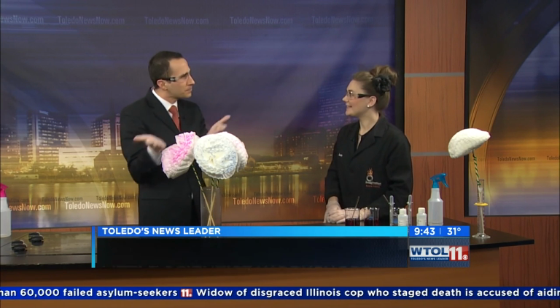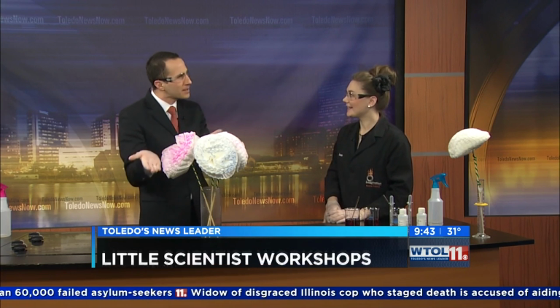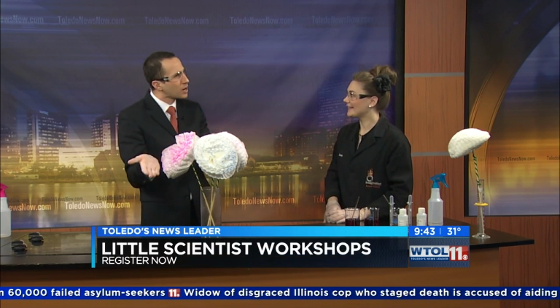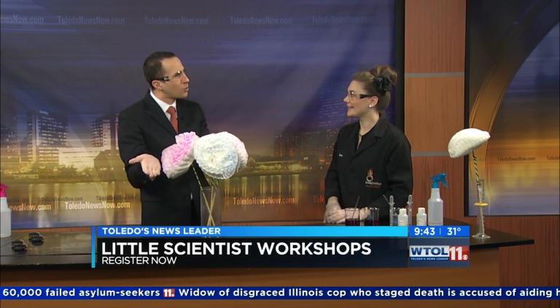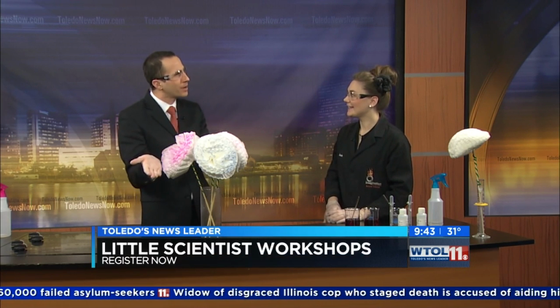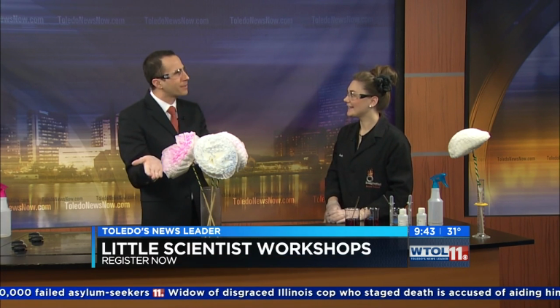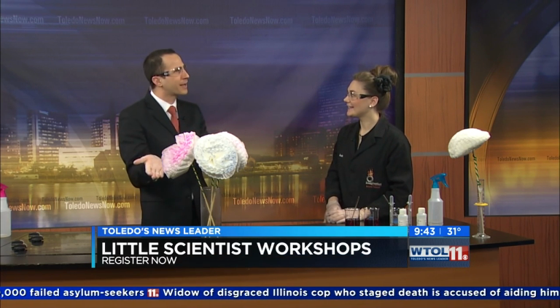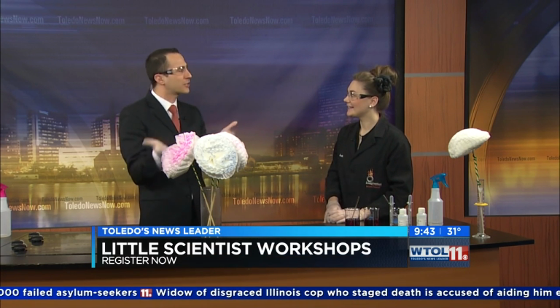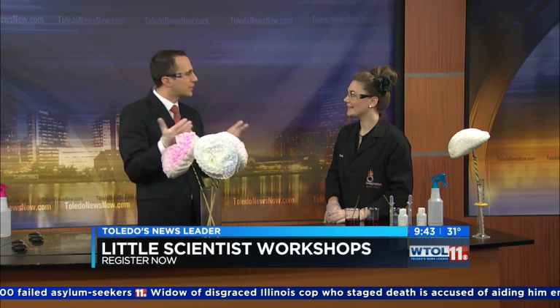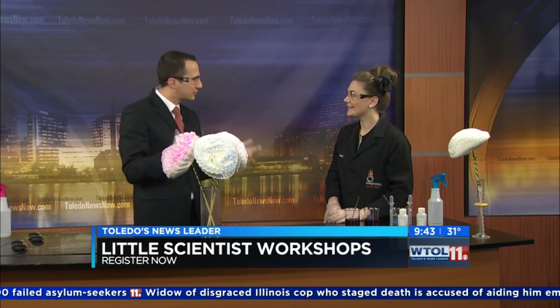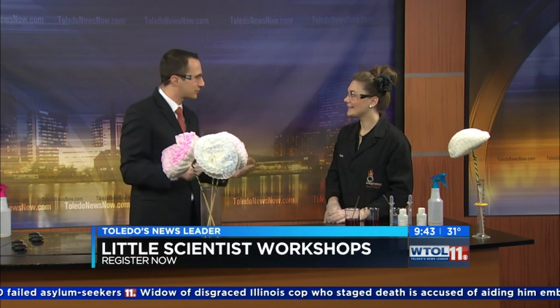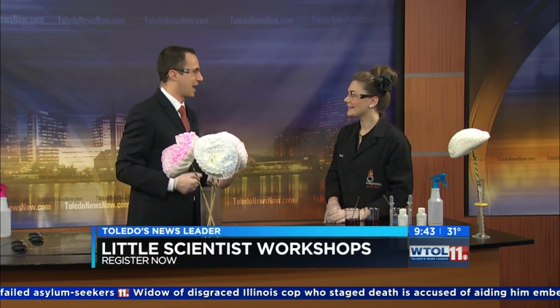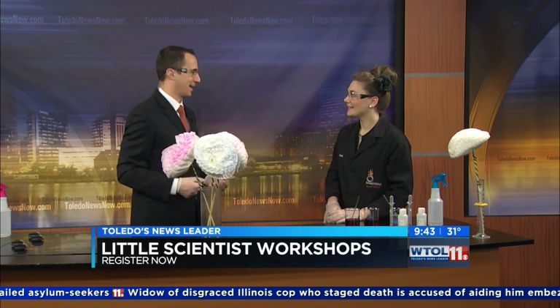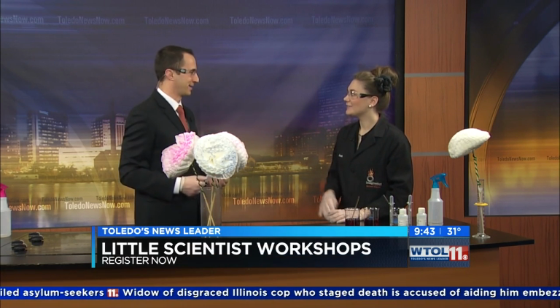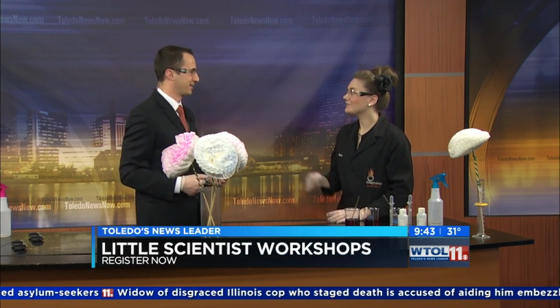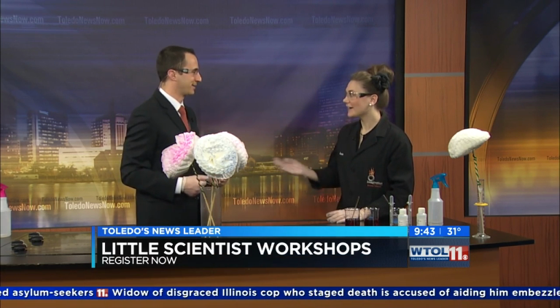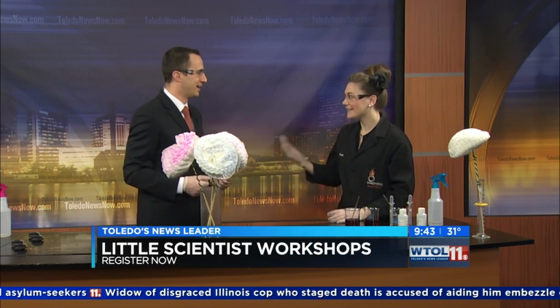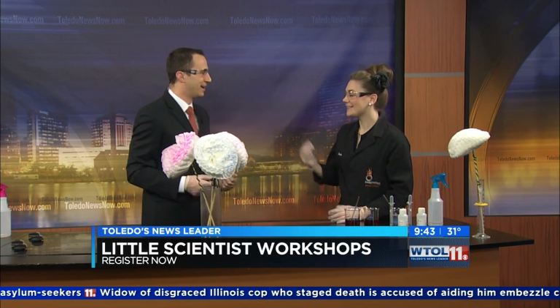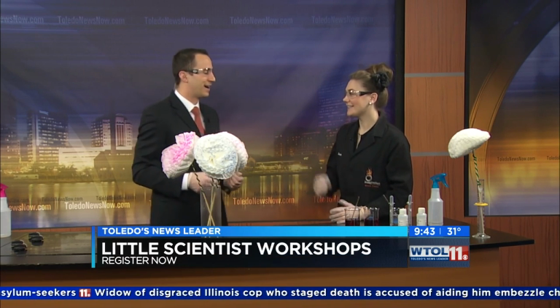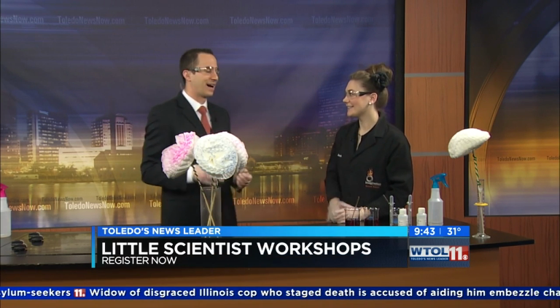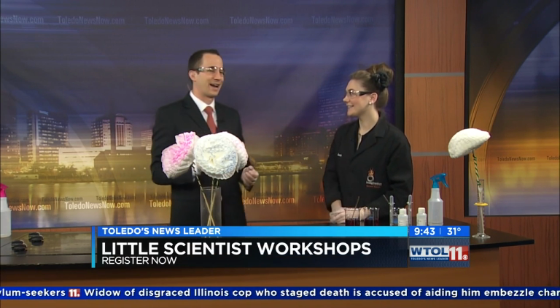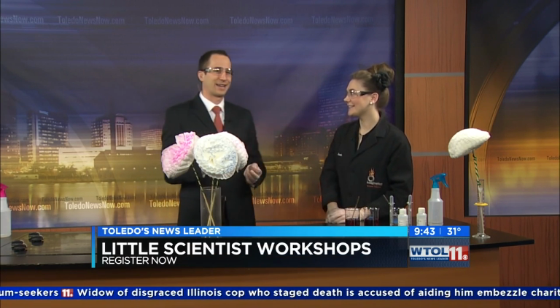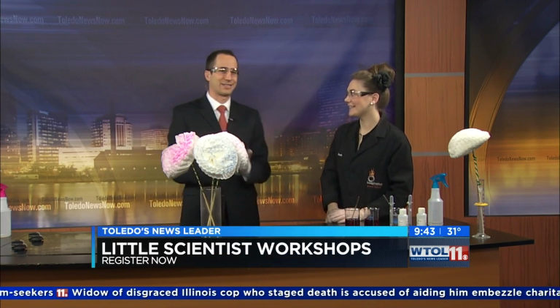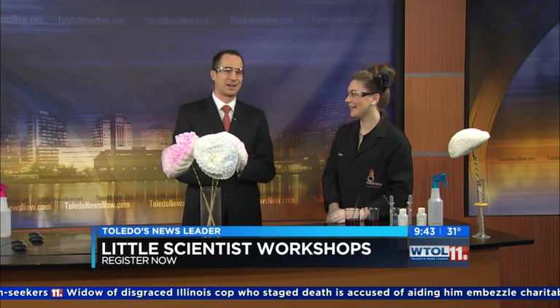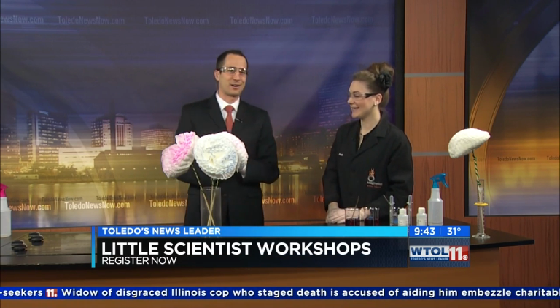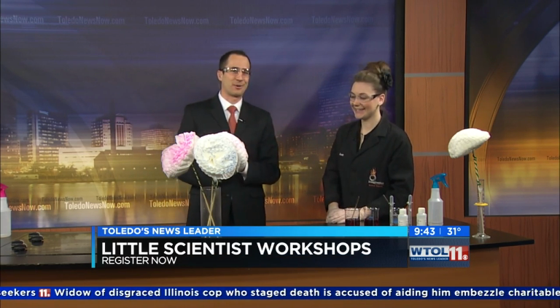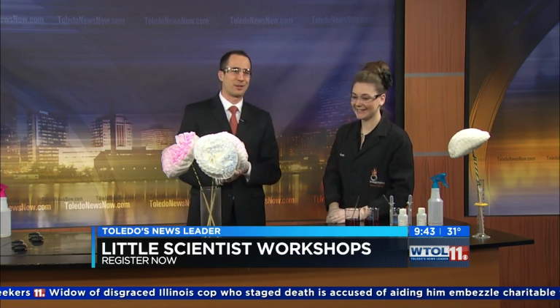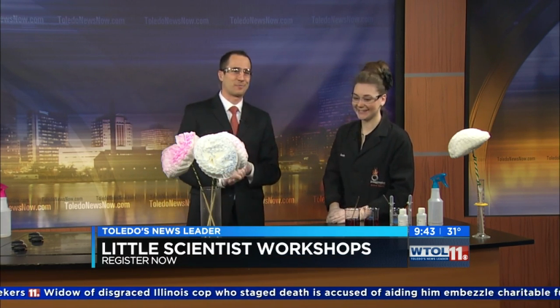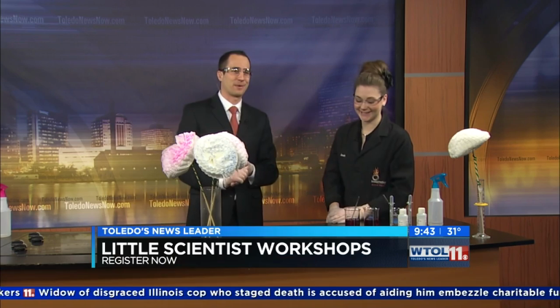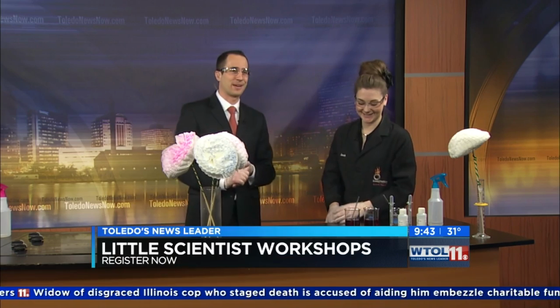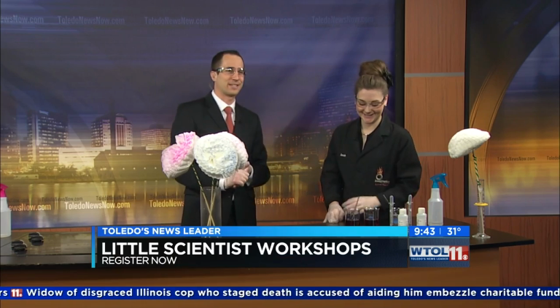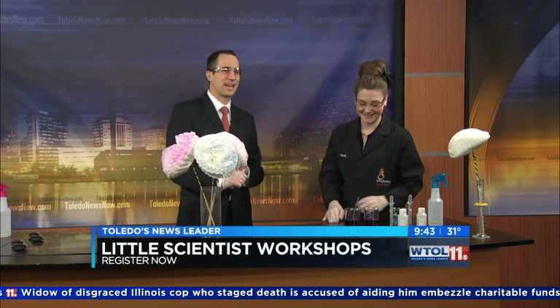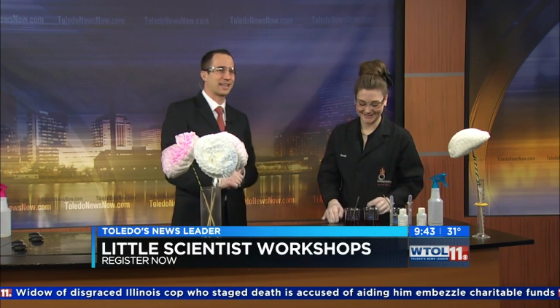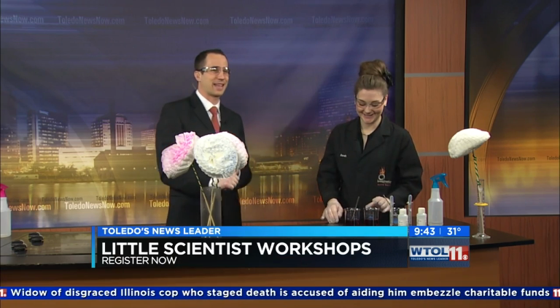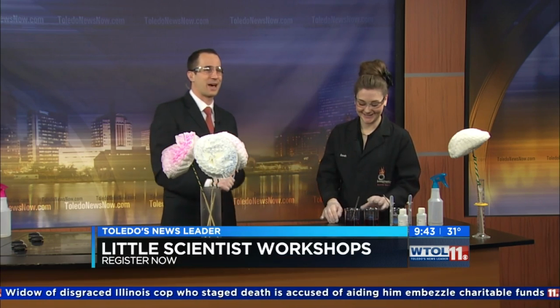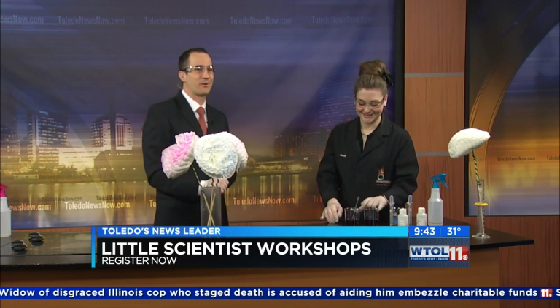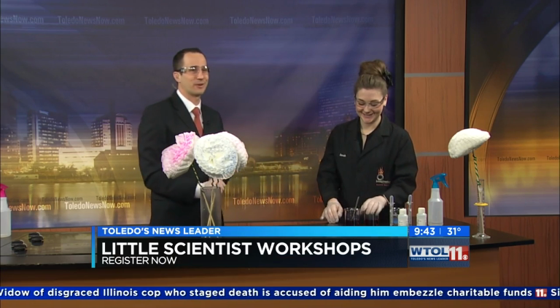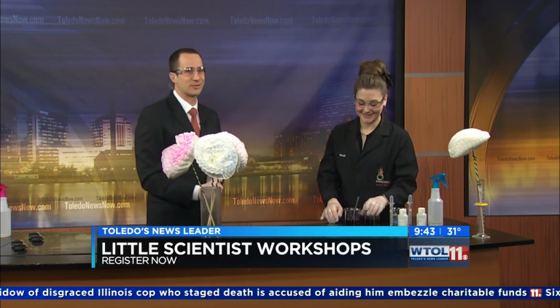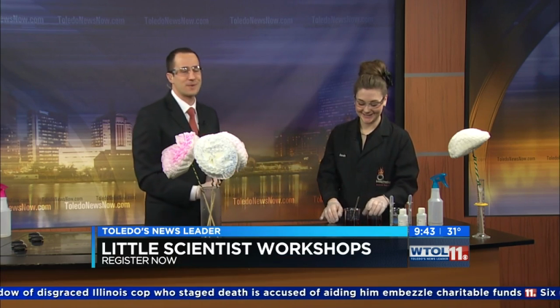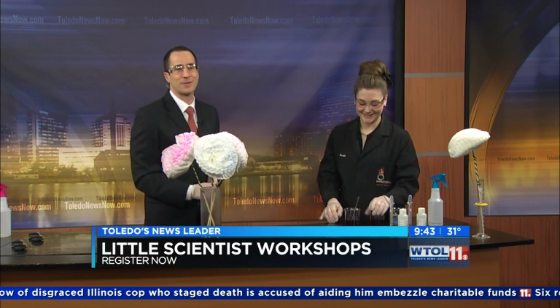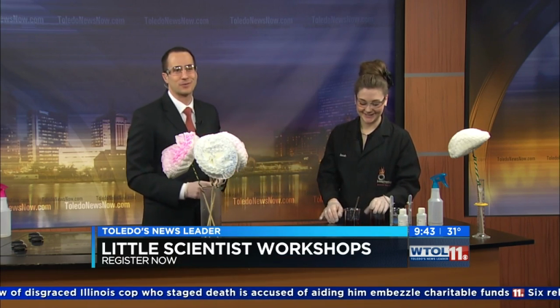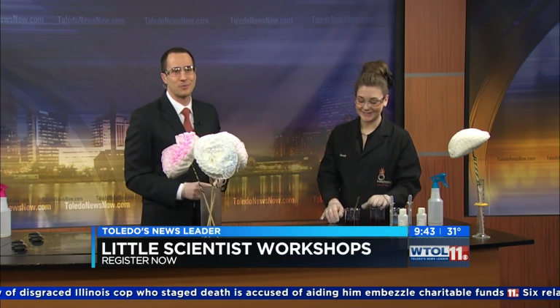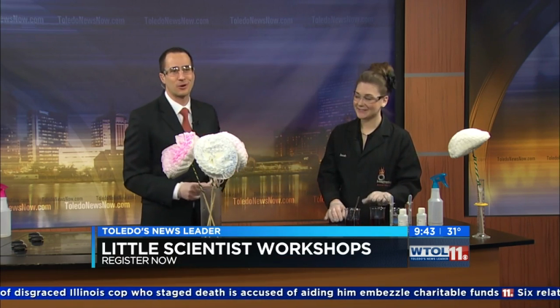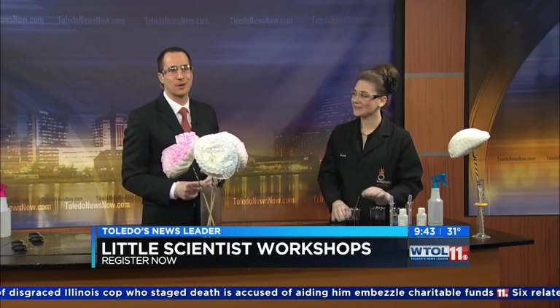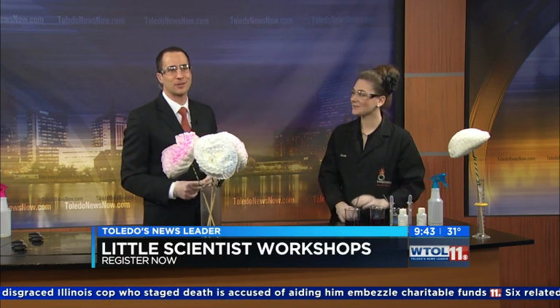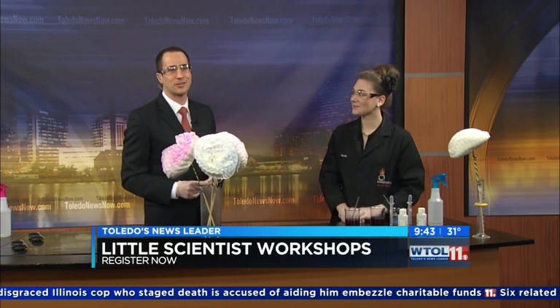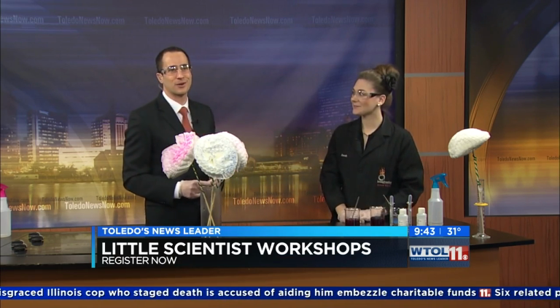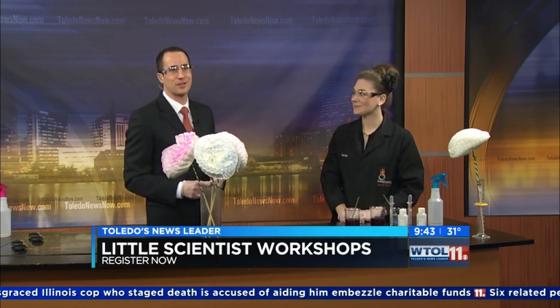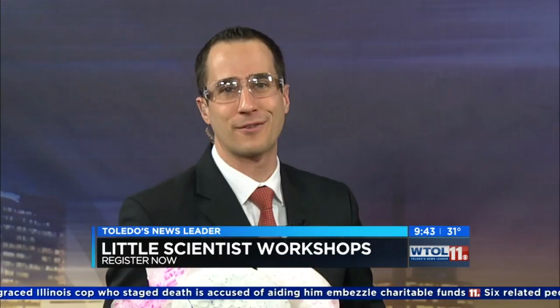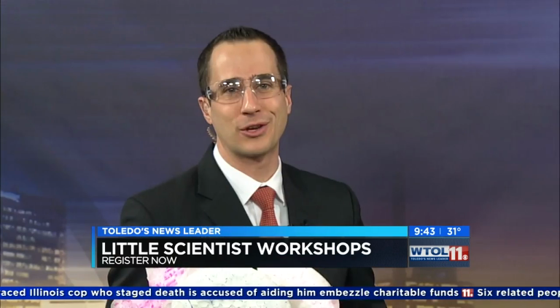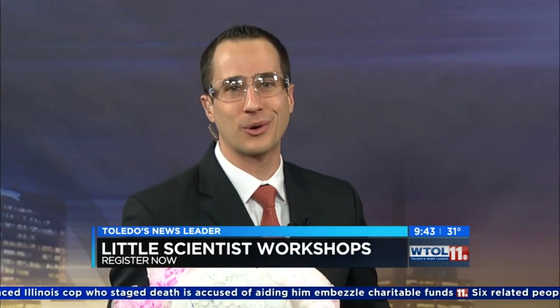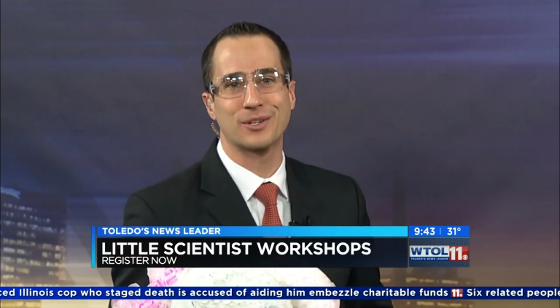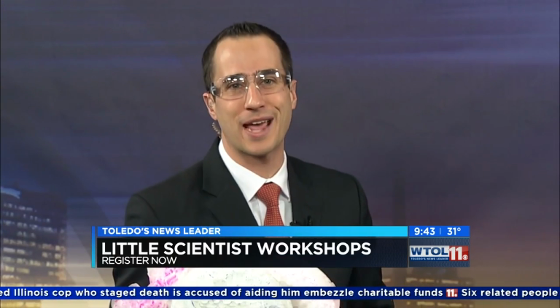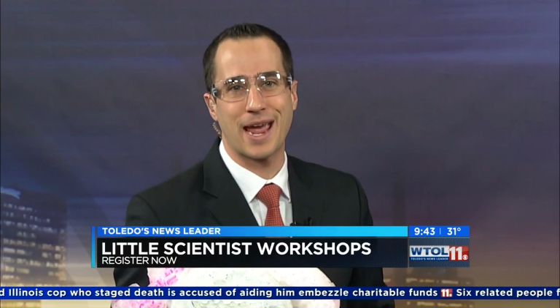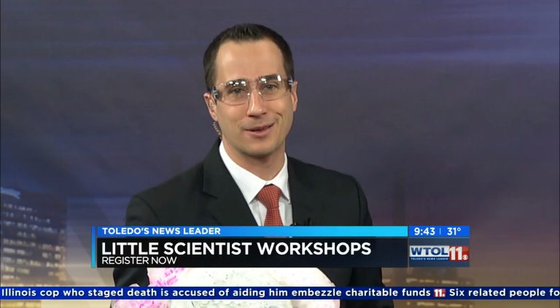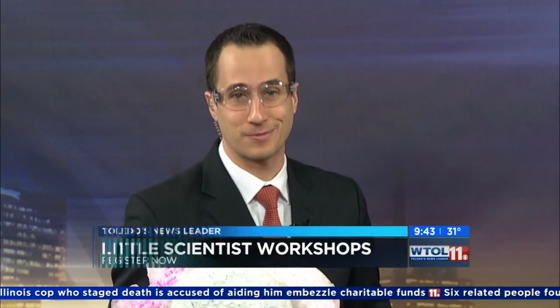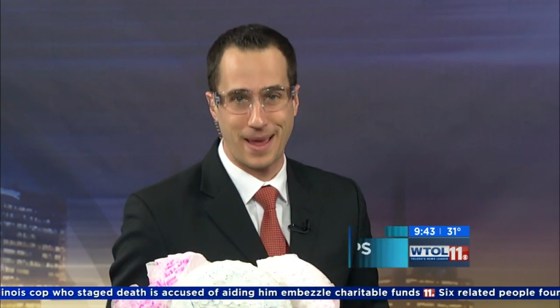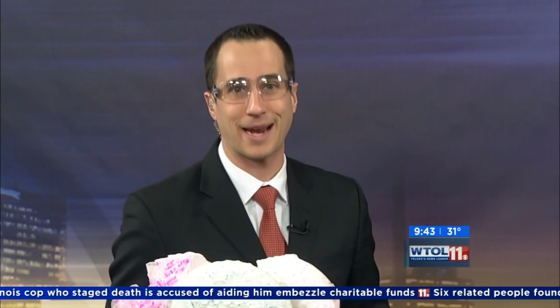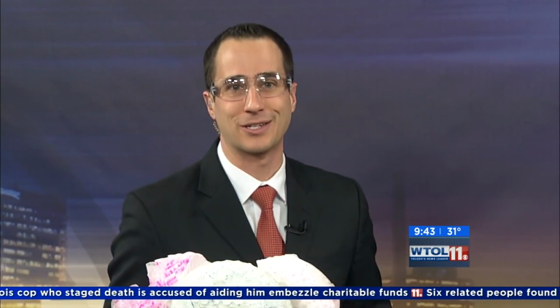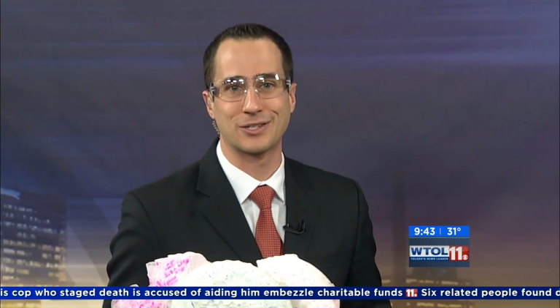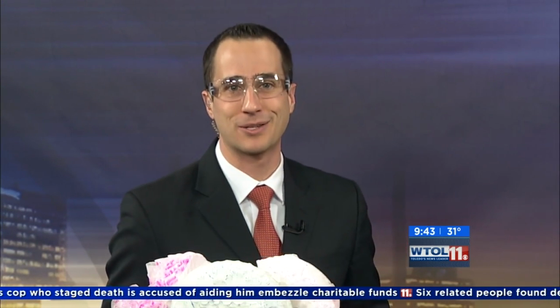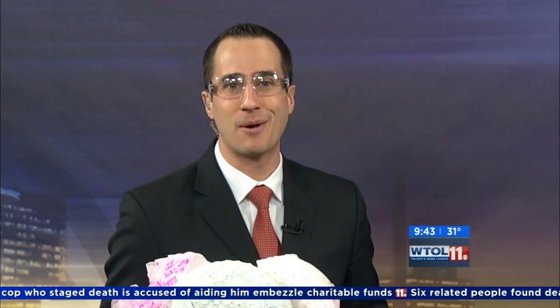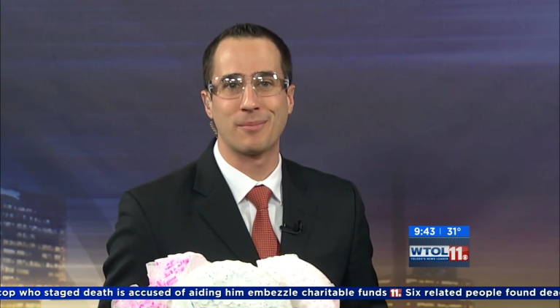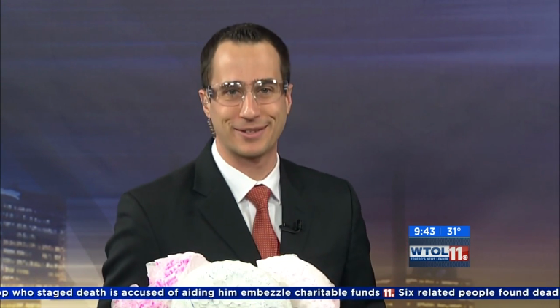Except it's not quite magic — it's science. Thanks, Sarah, really appreciate that one. Stay with us, more WTVL 11 Your Day is back in just a moment.